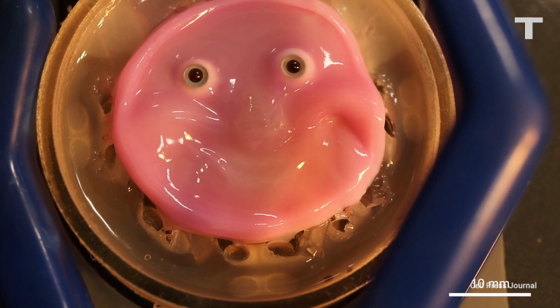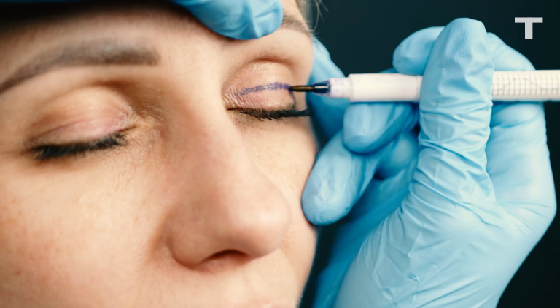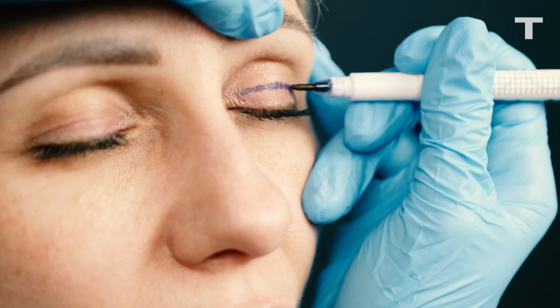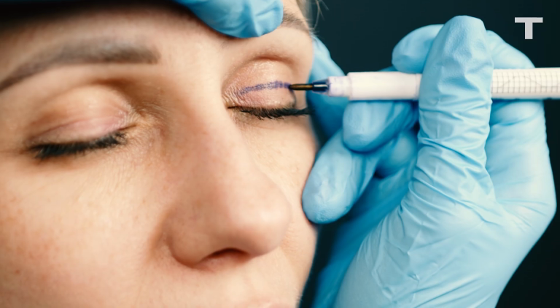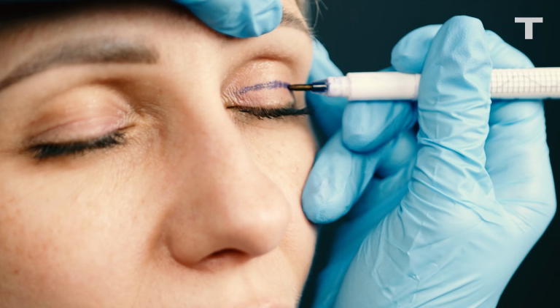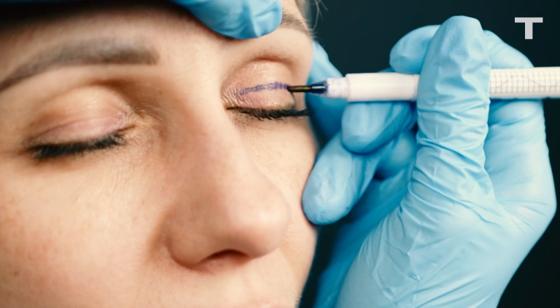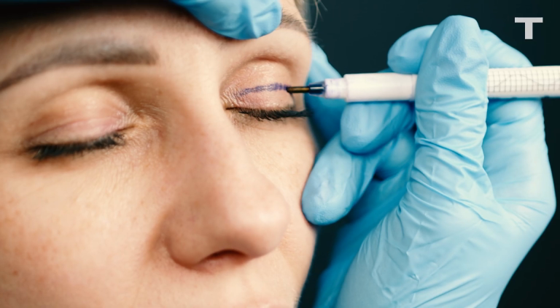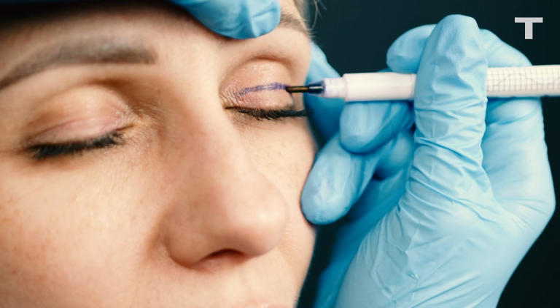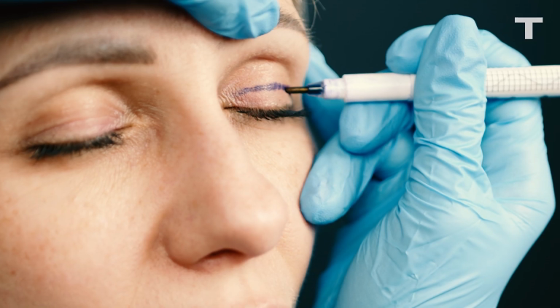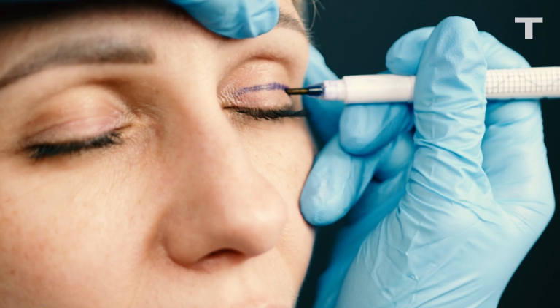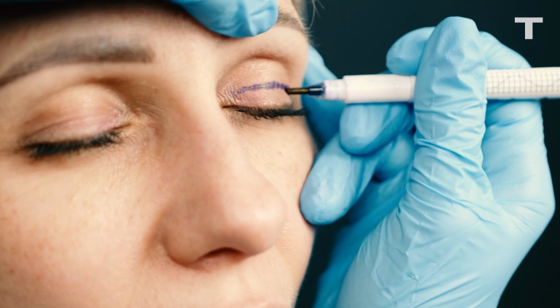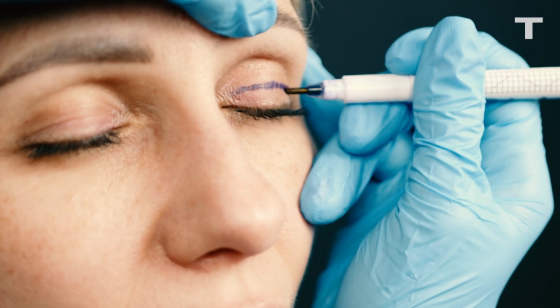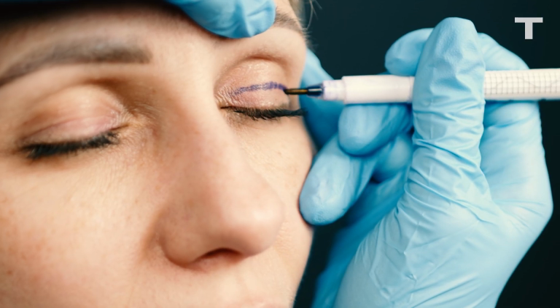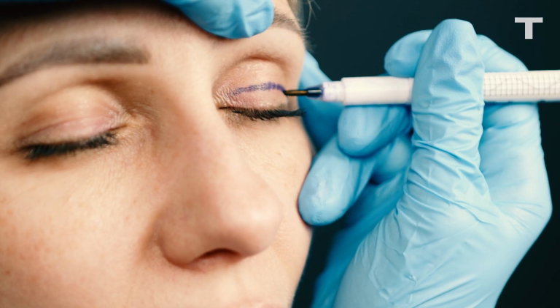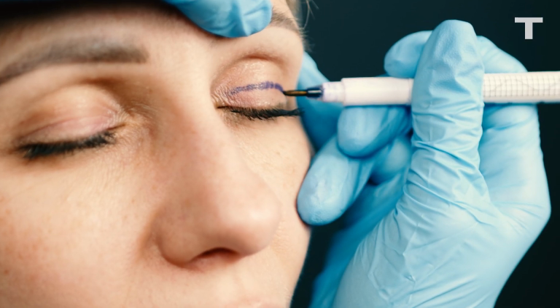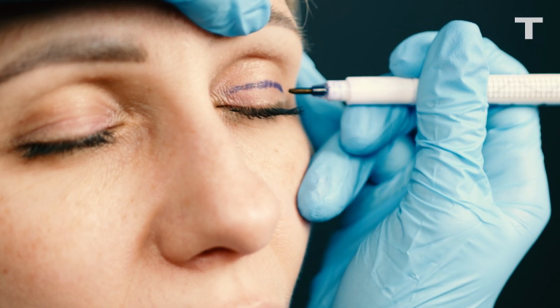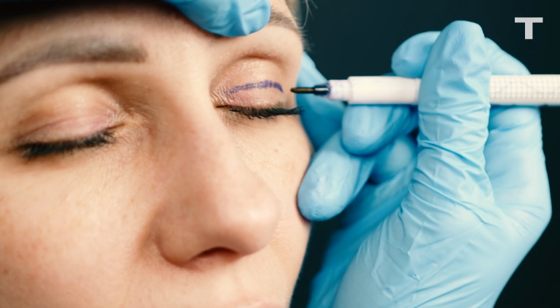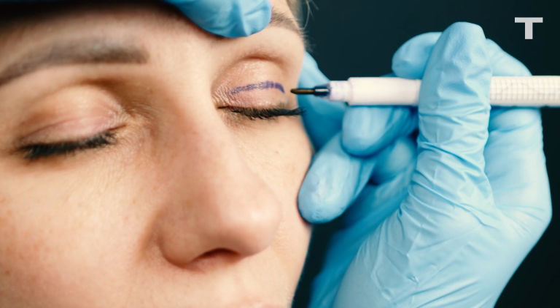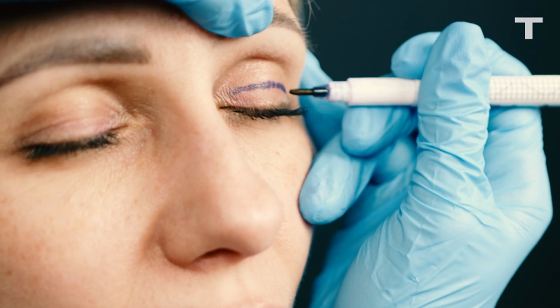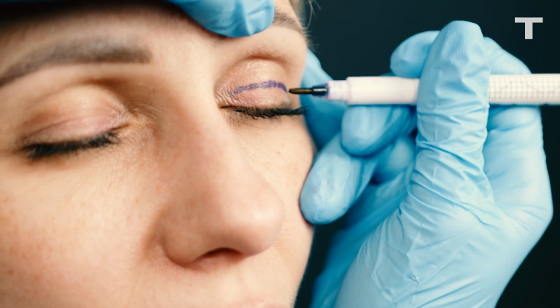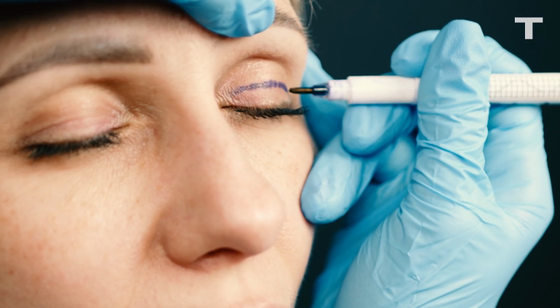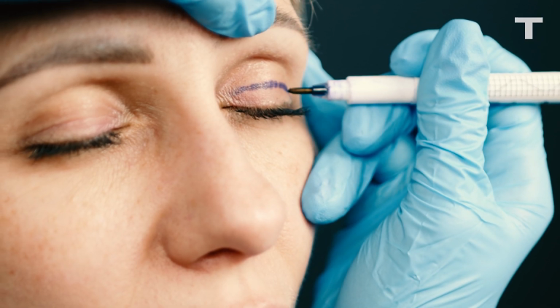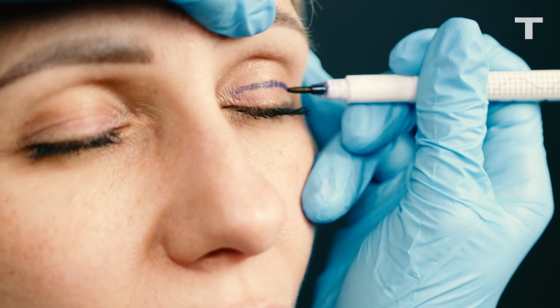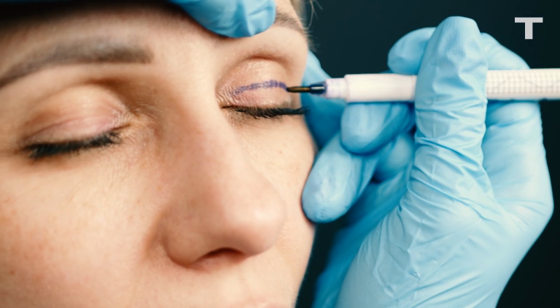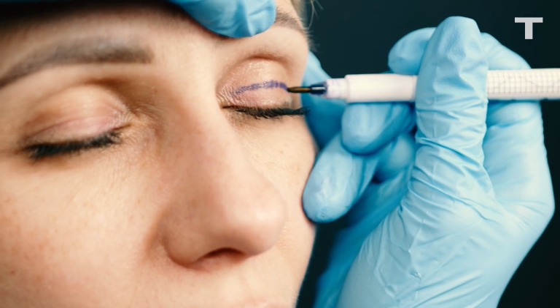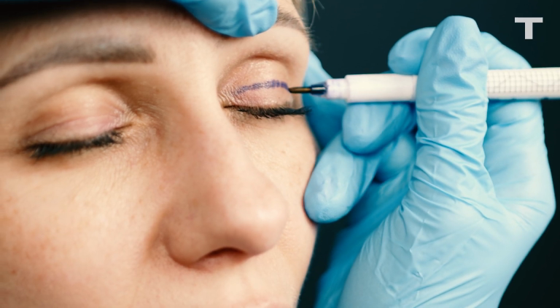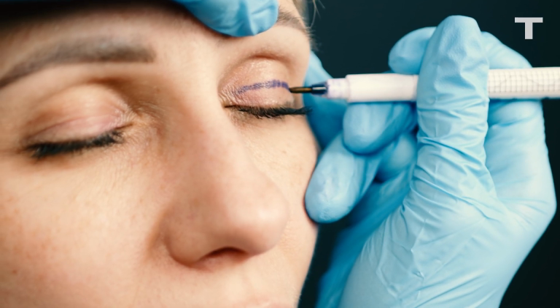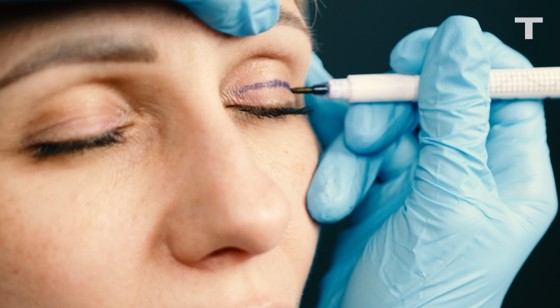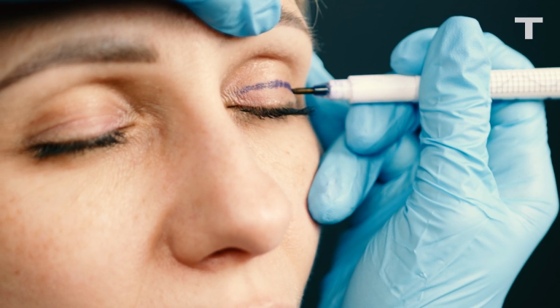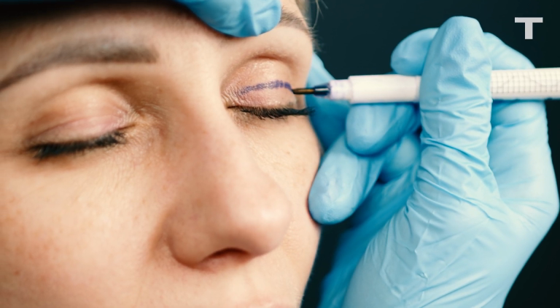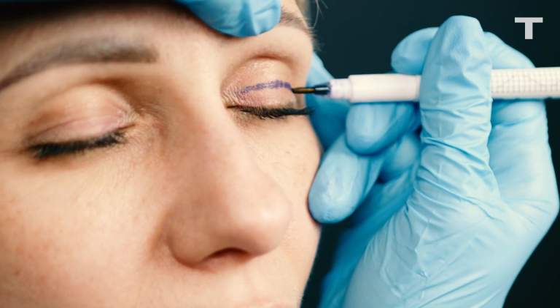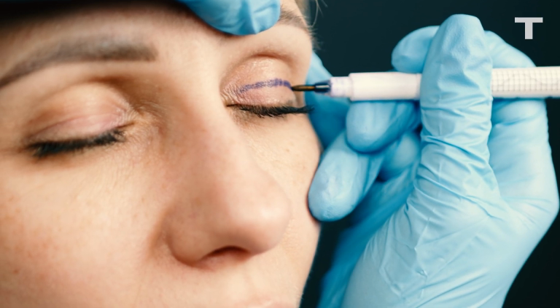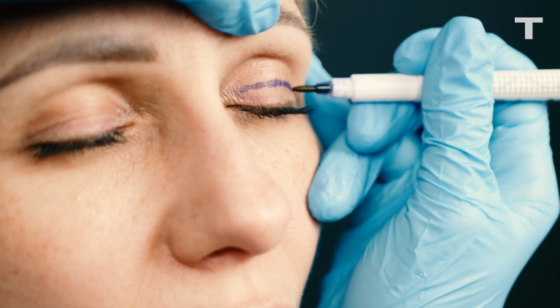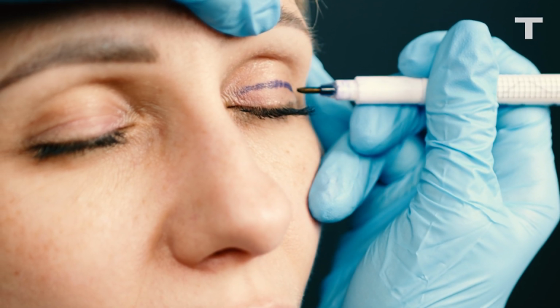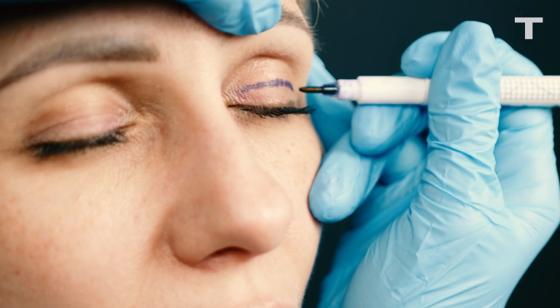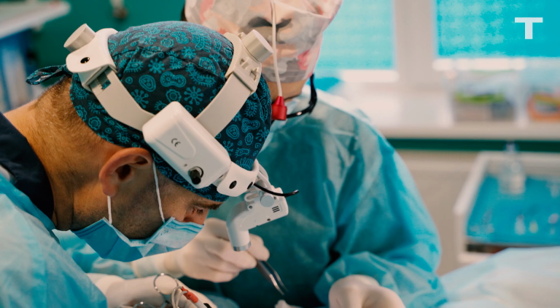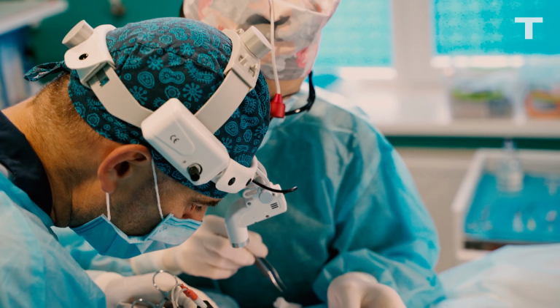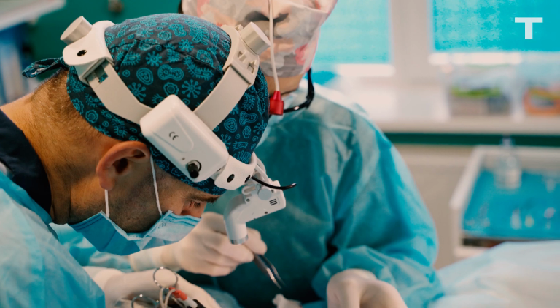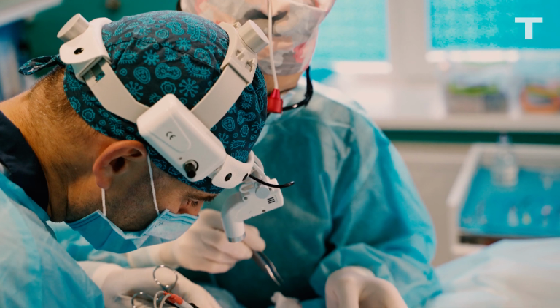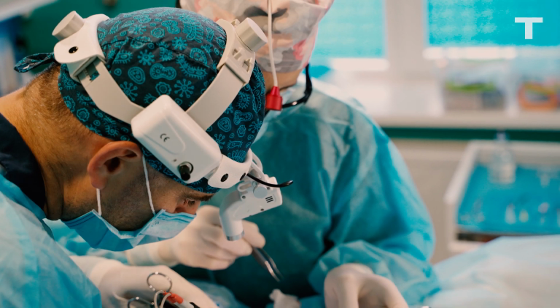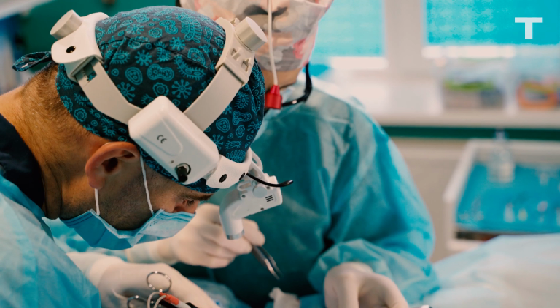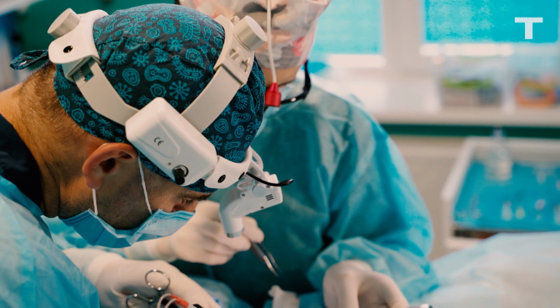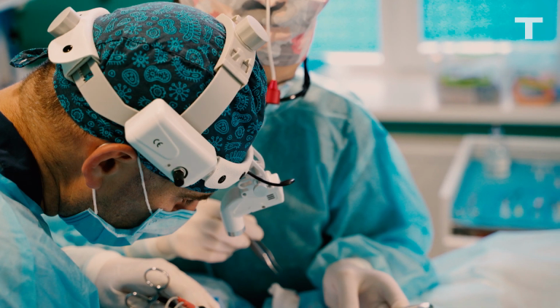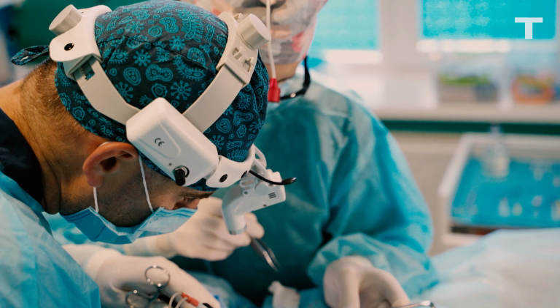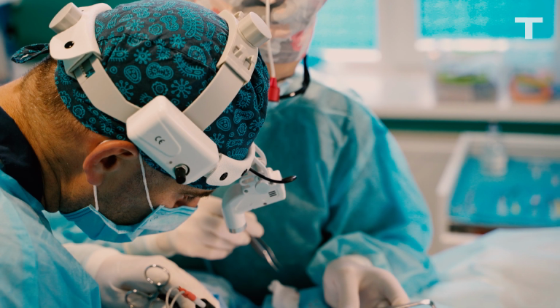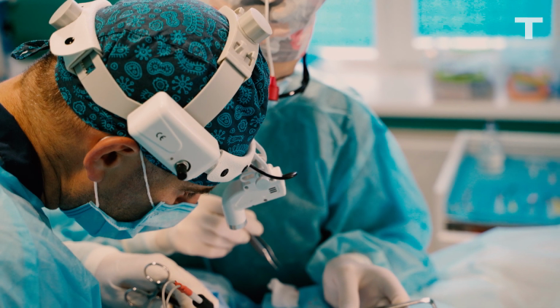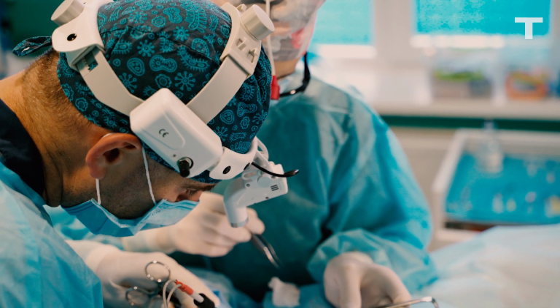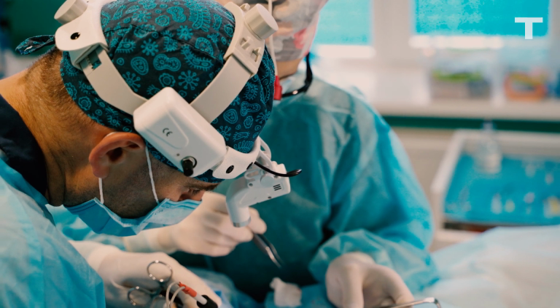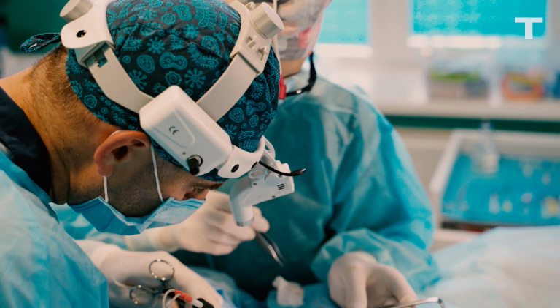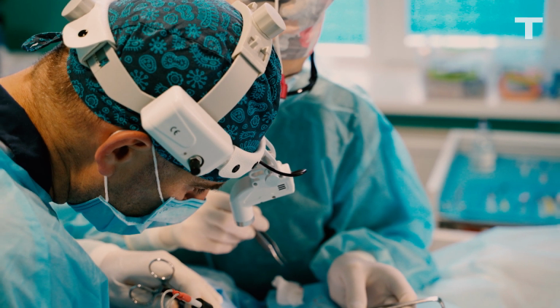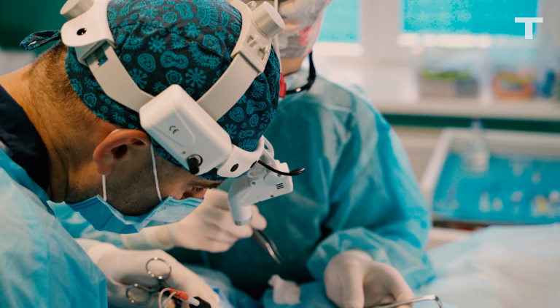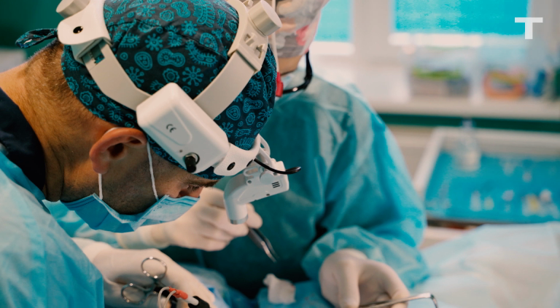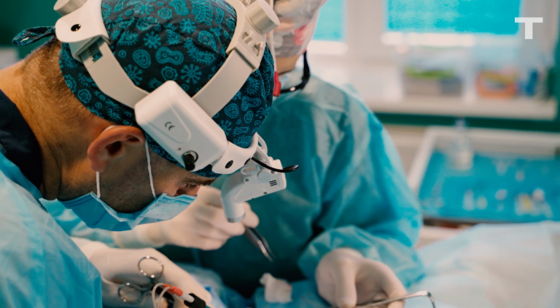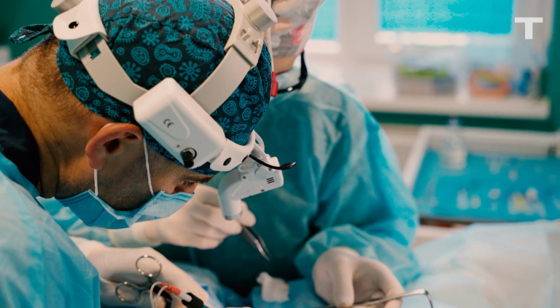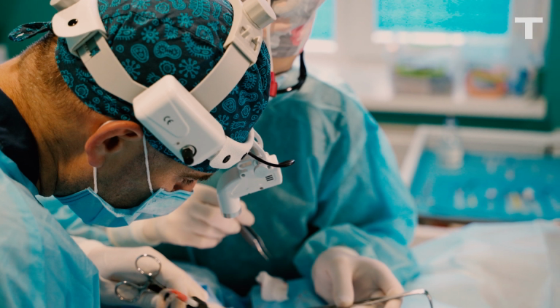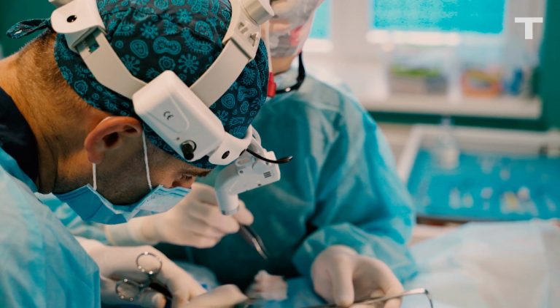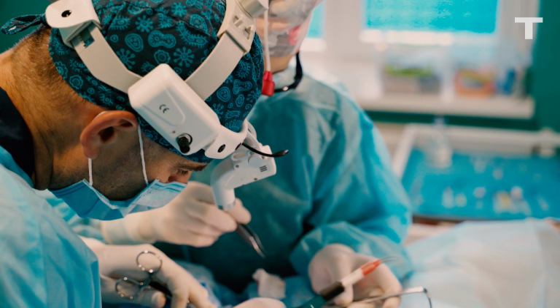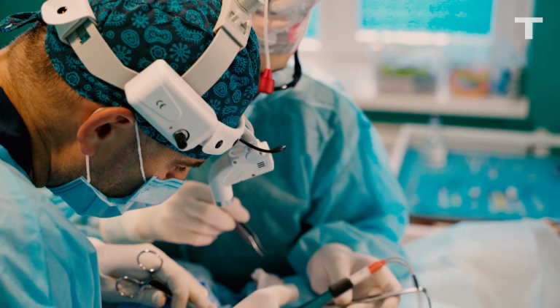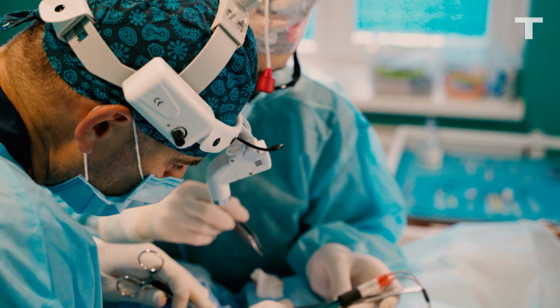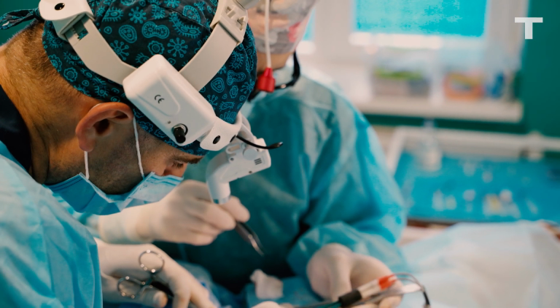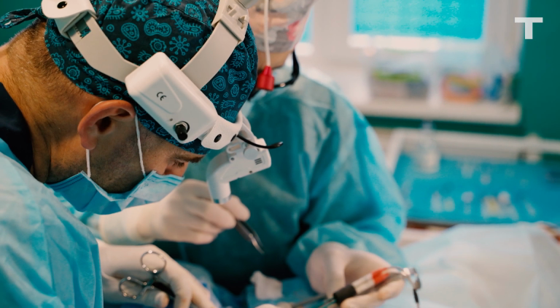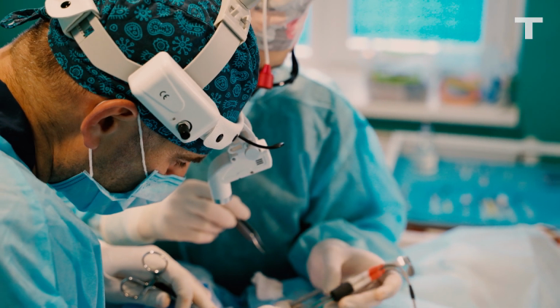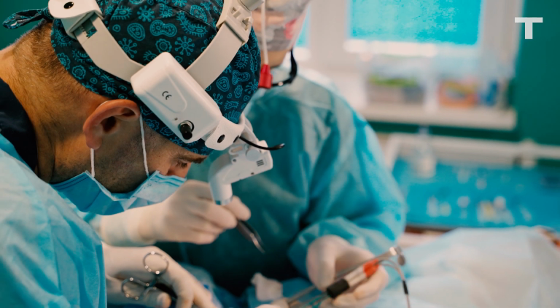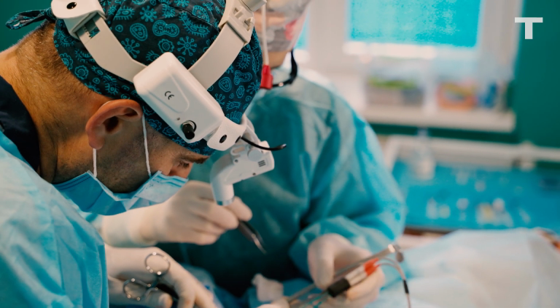Scientists hope their work could advance research in human skin aging, cosmetics, and surgical procedures like plastic surgery.